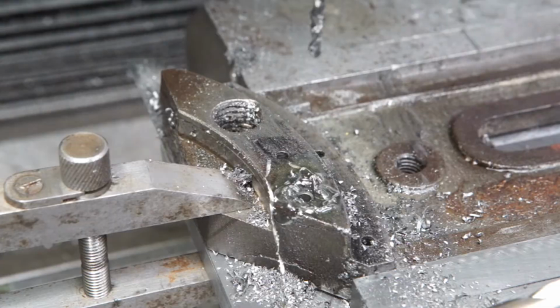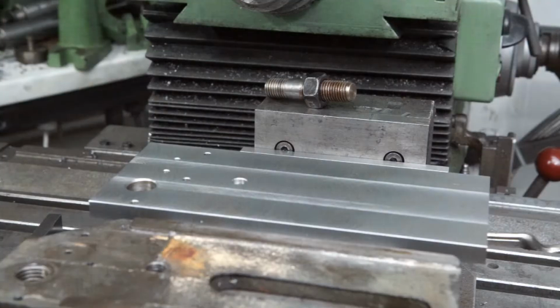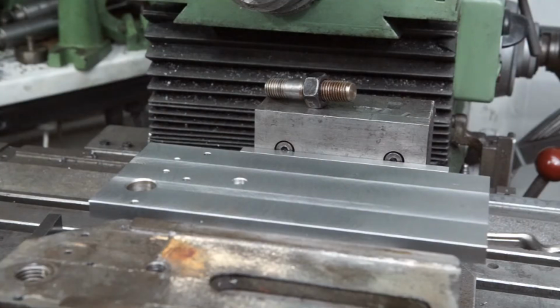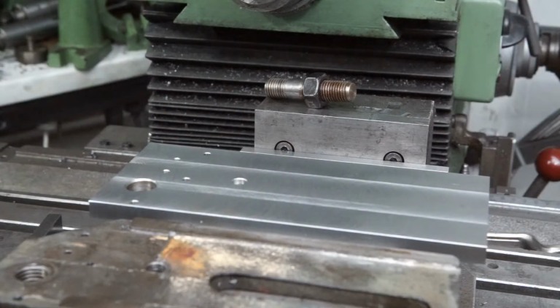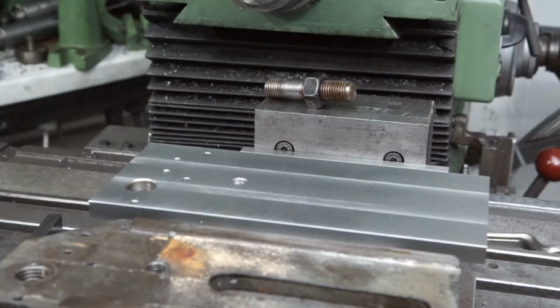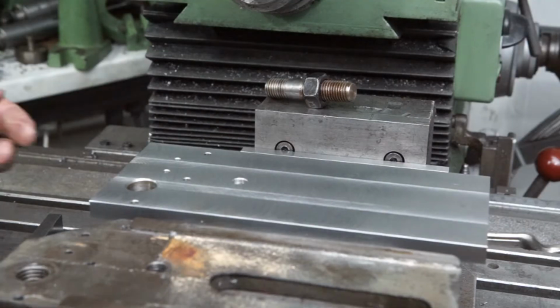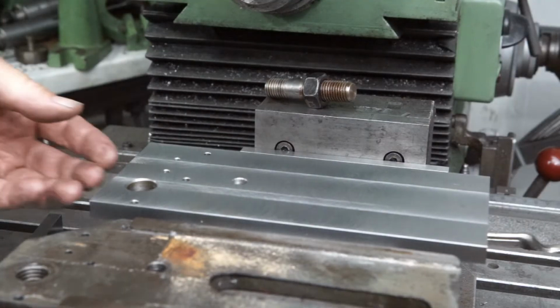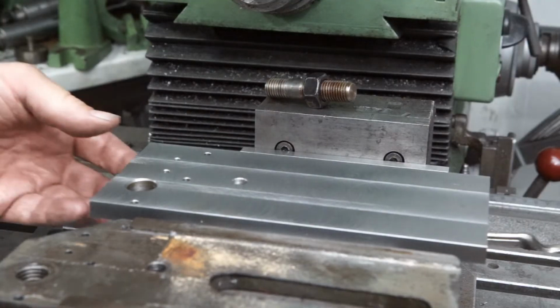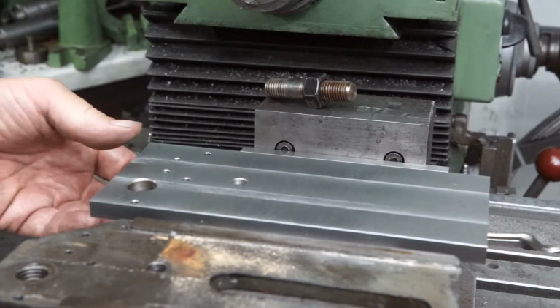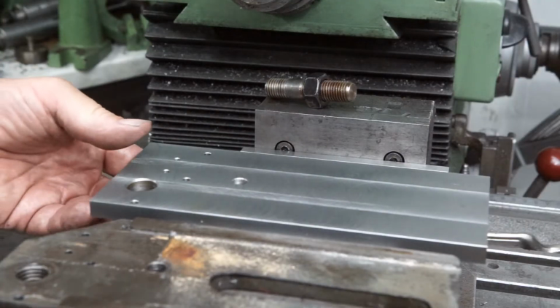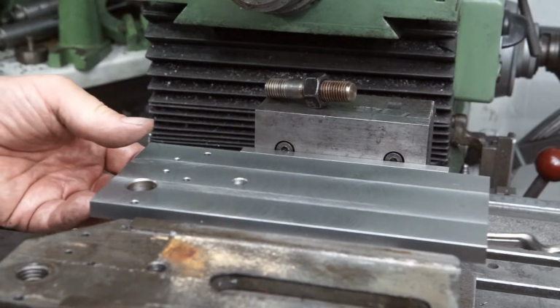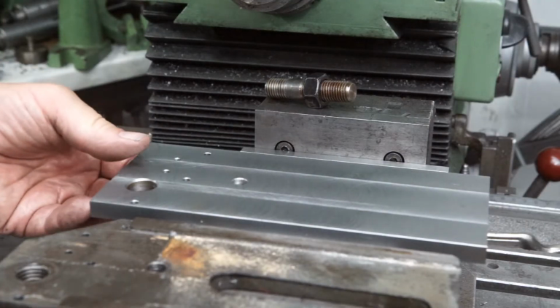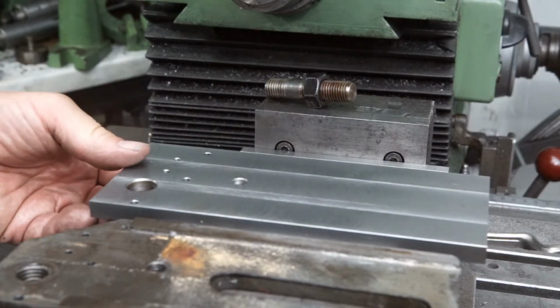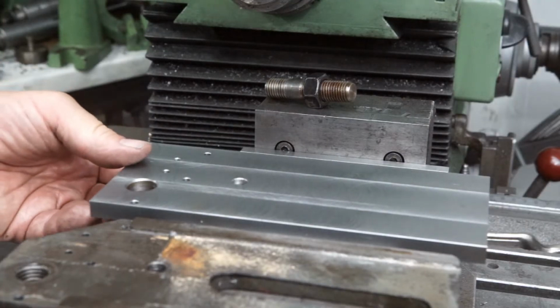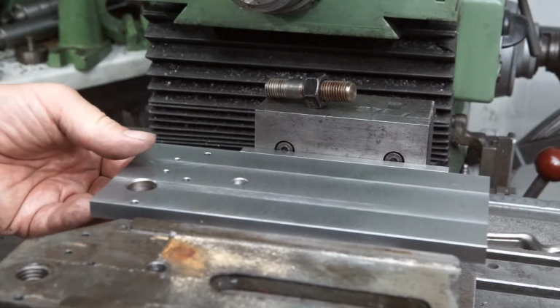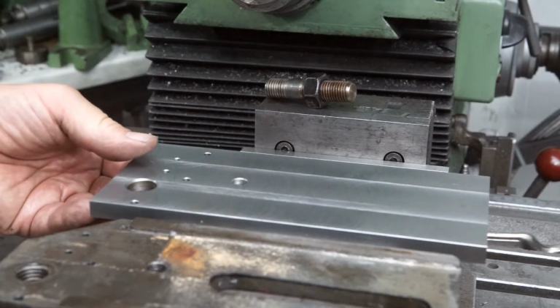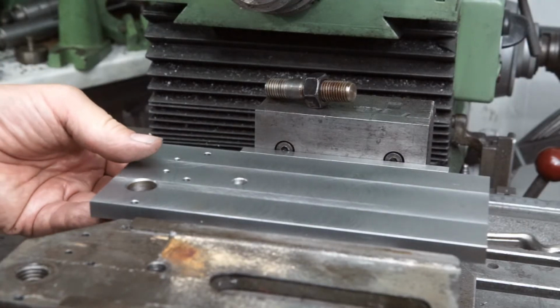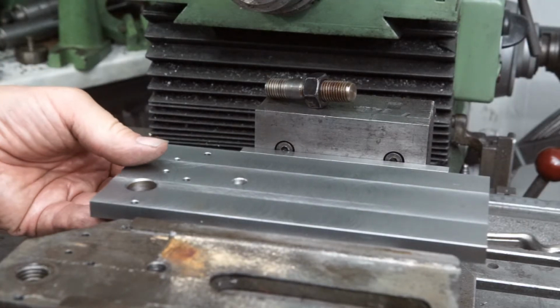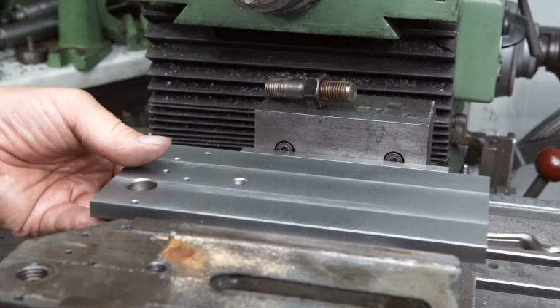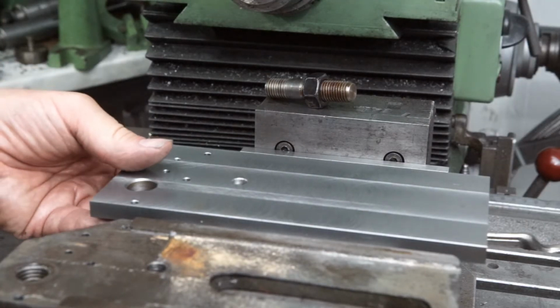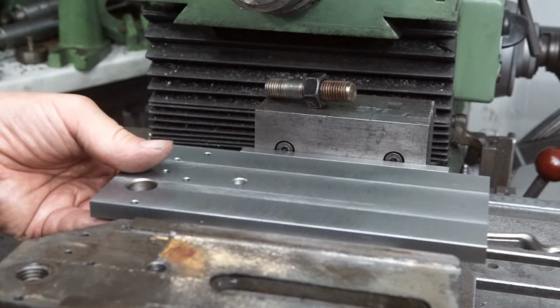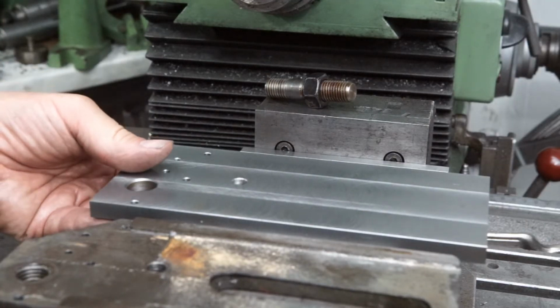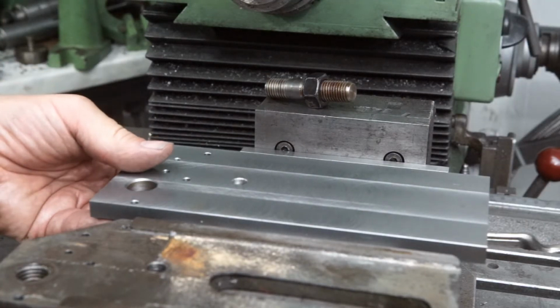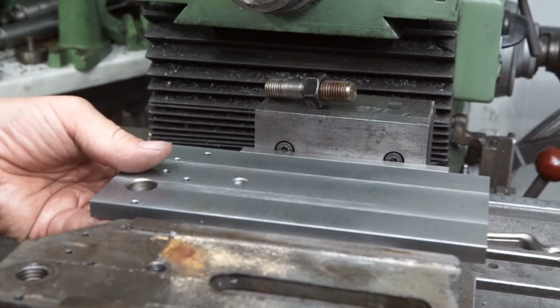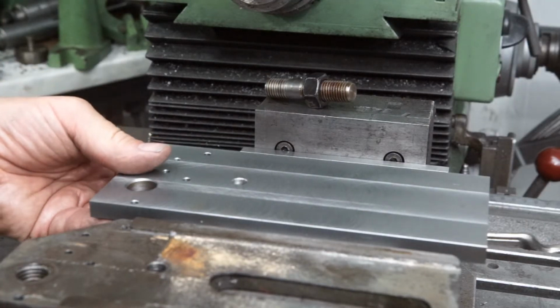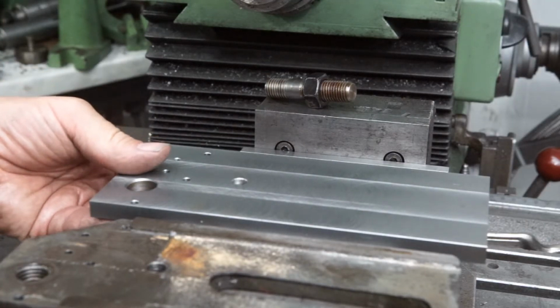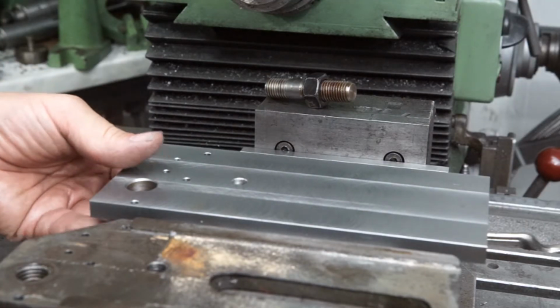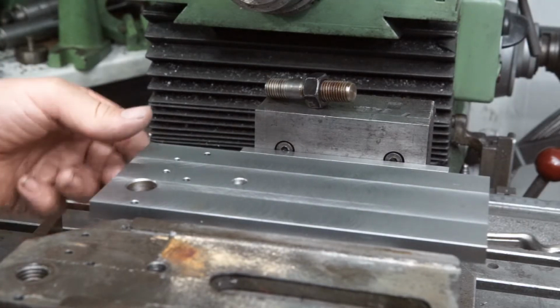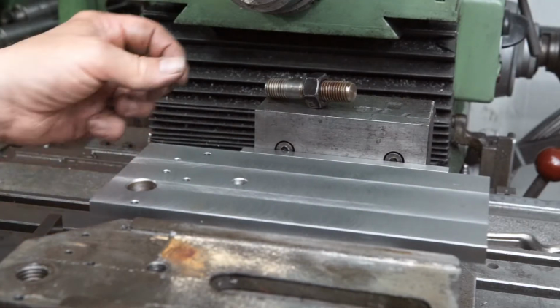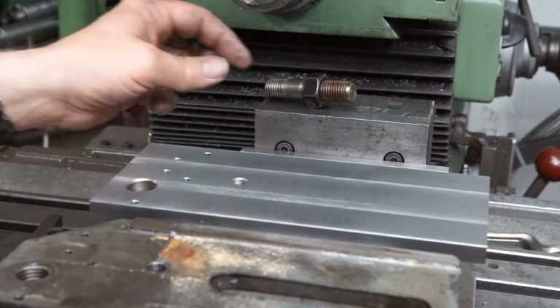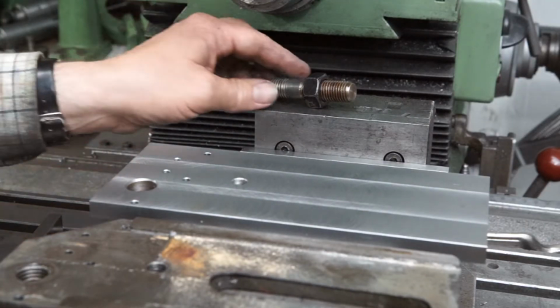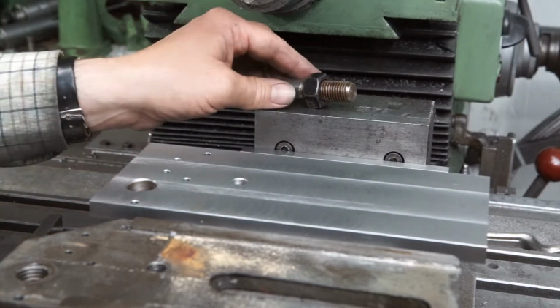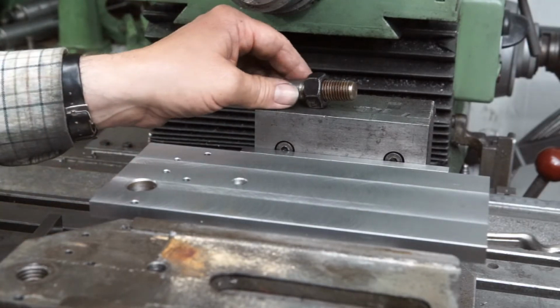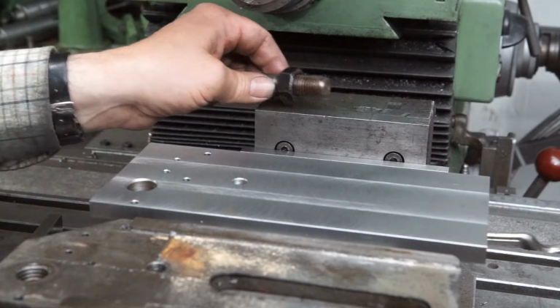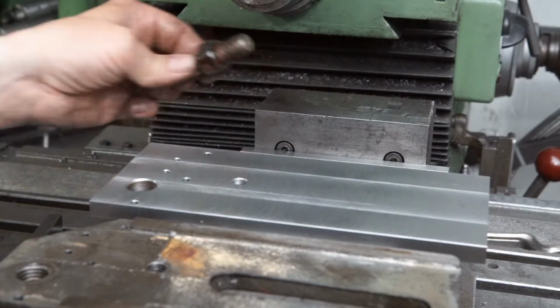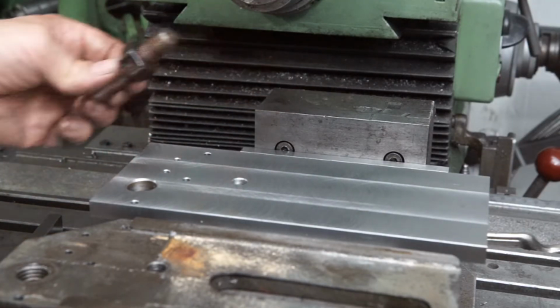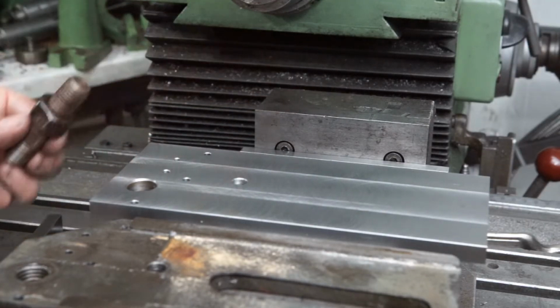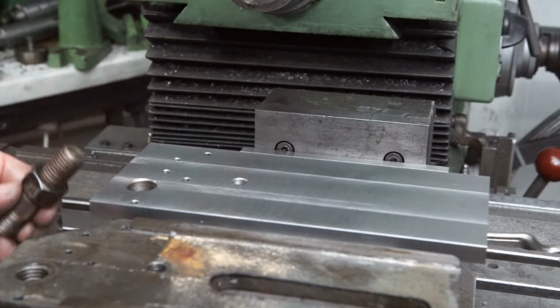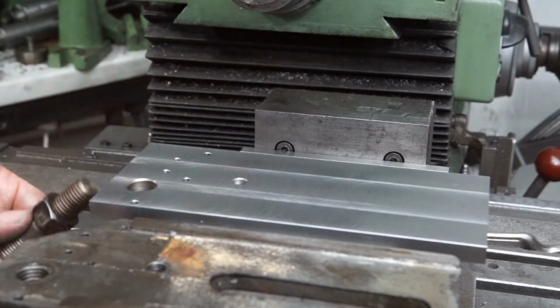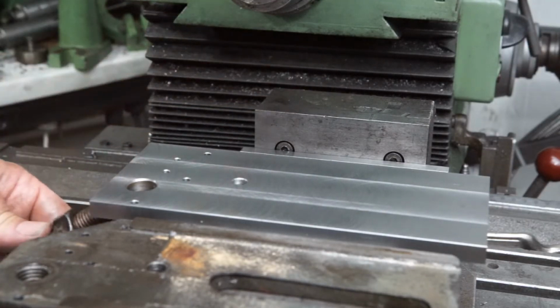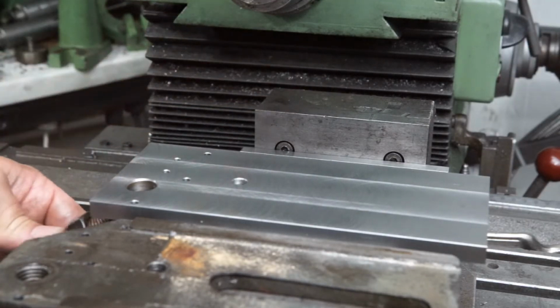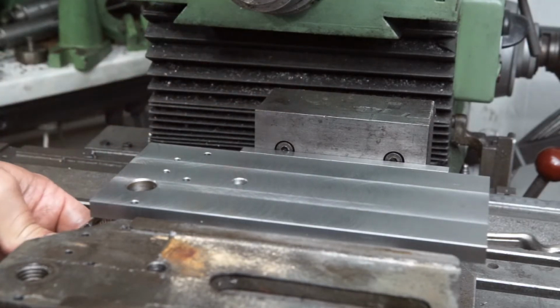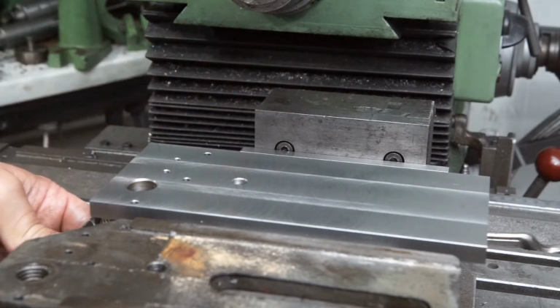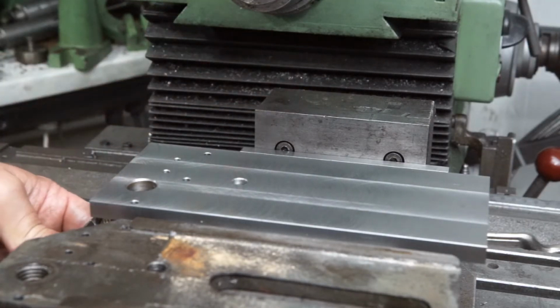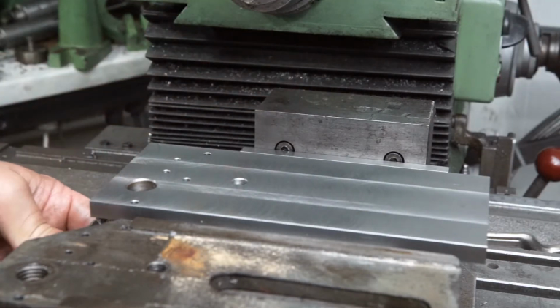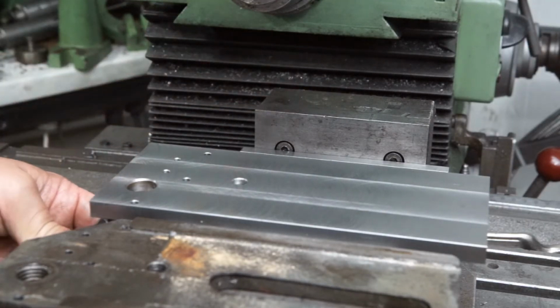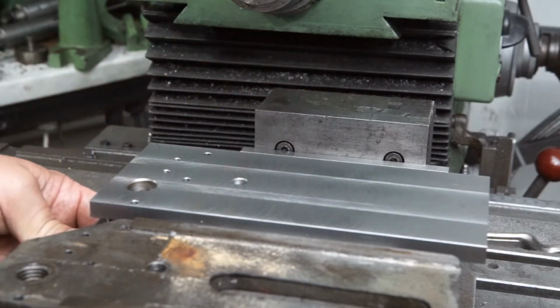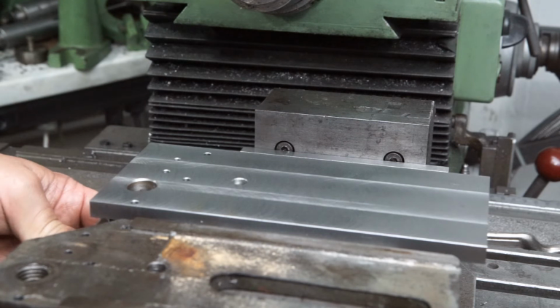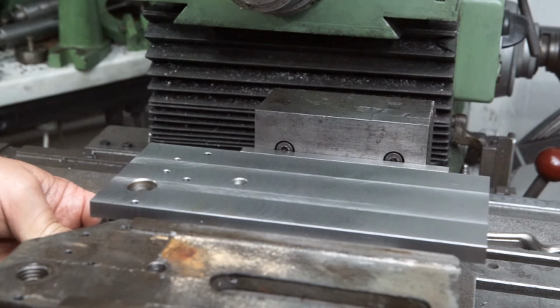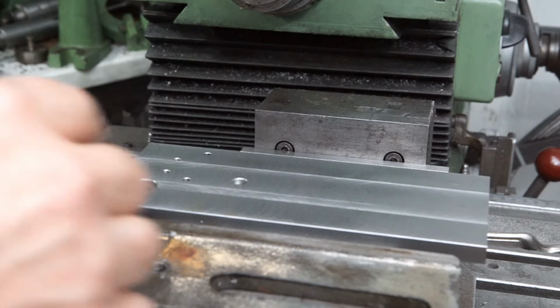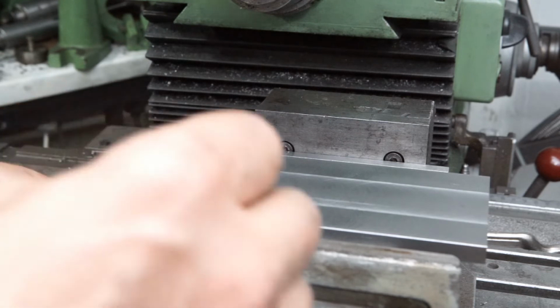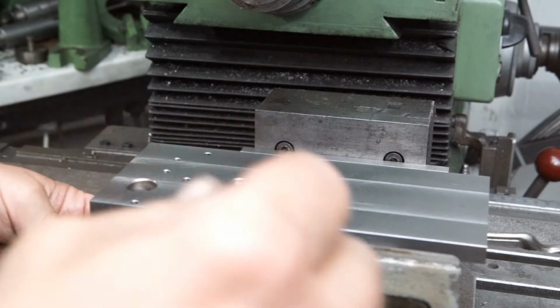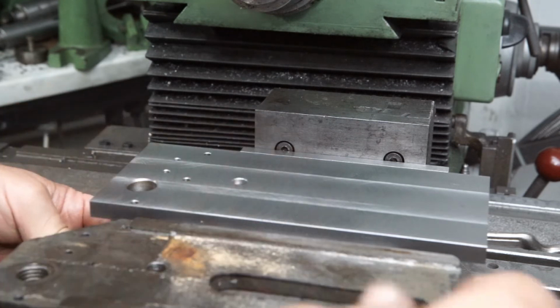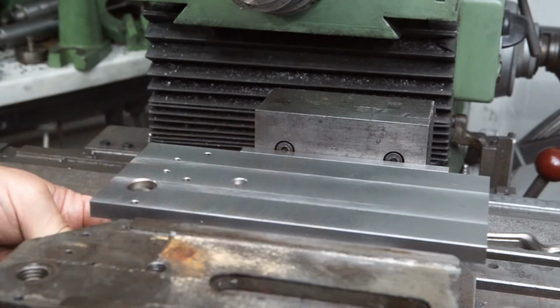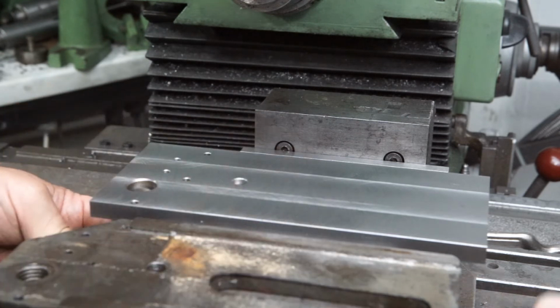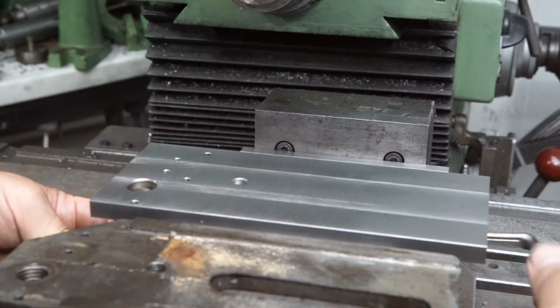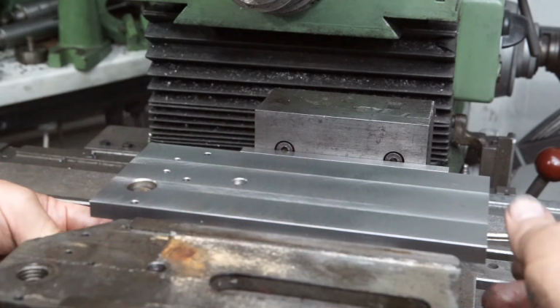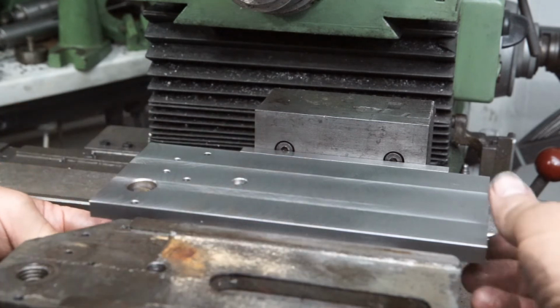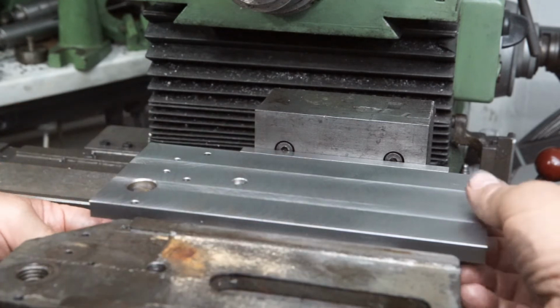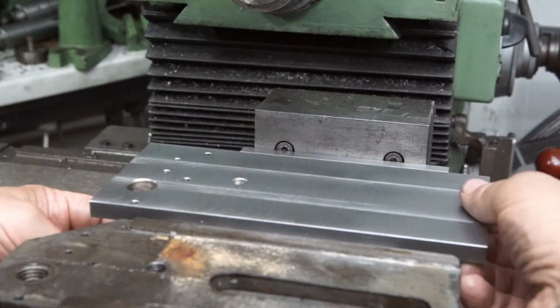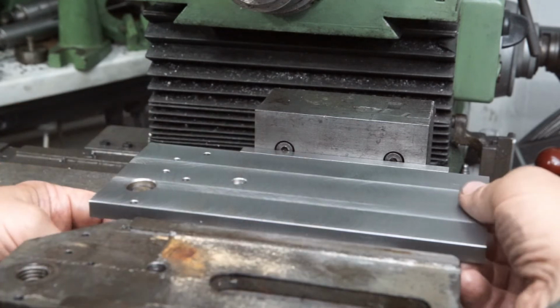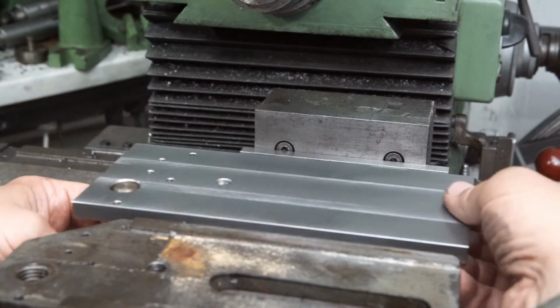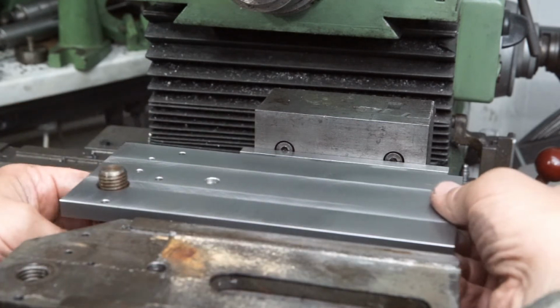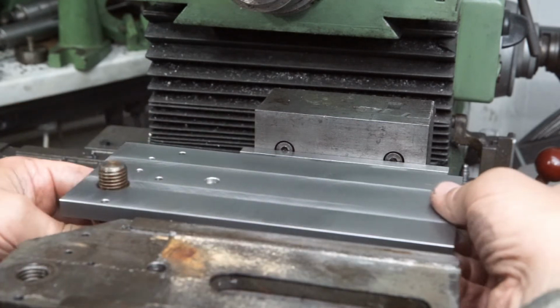Next I had to mill 10mm — that is the thickness of the steel plate — off the back of the original part.